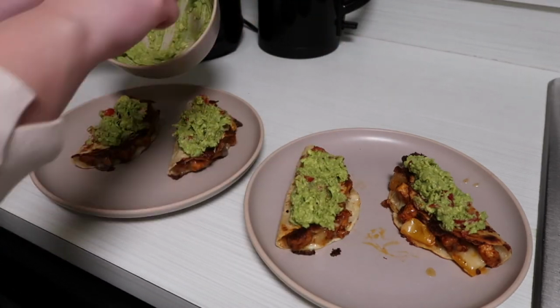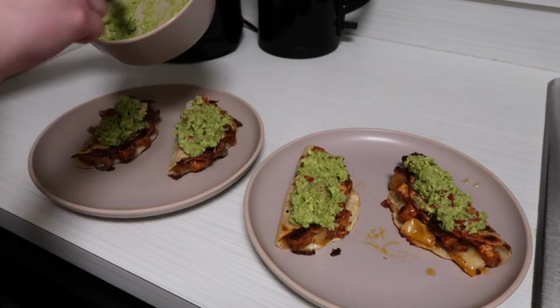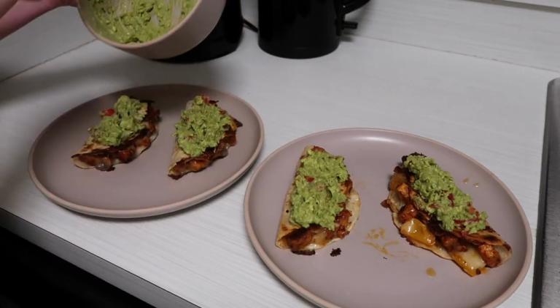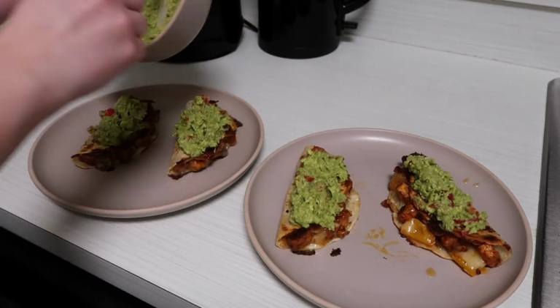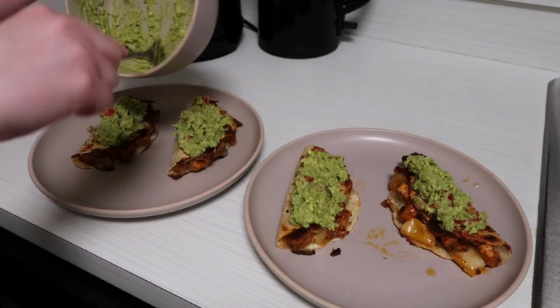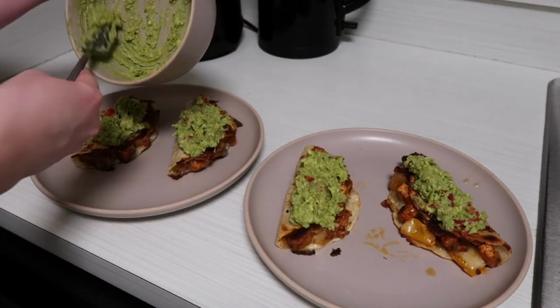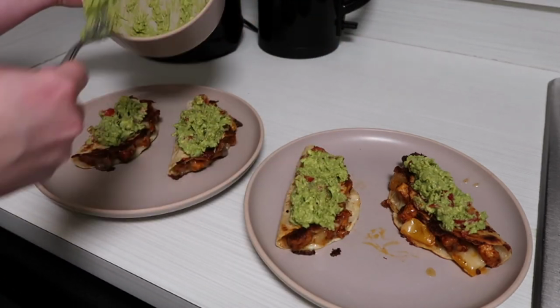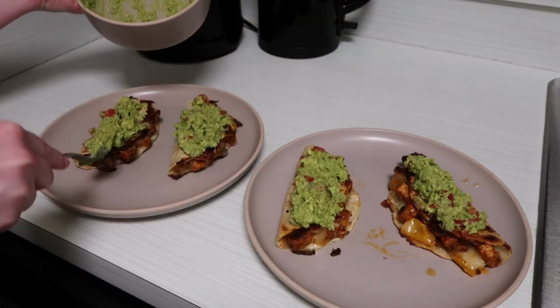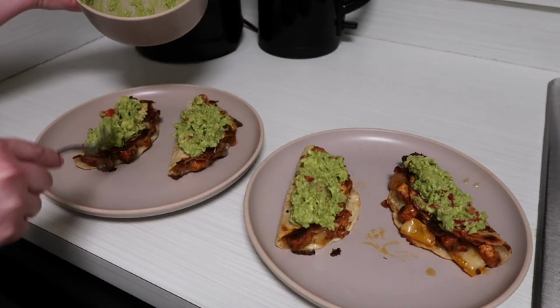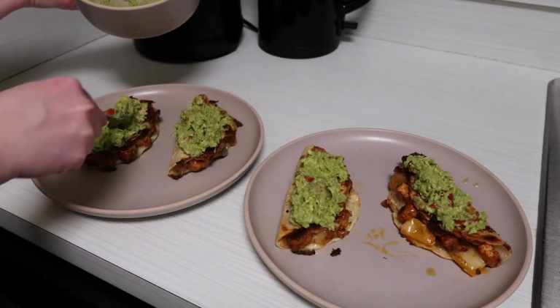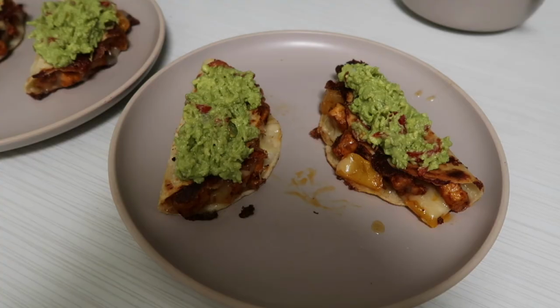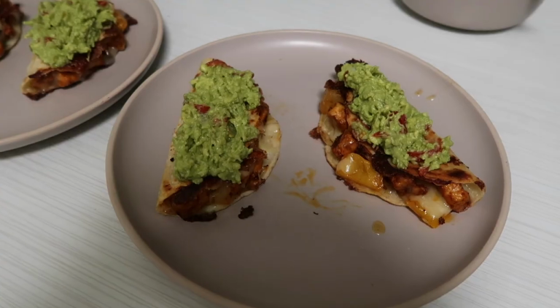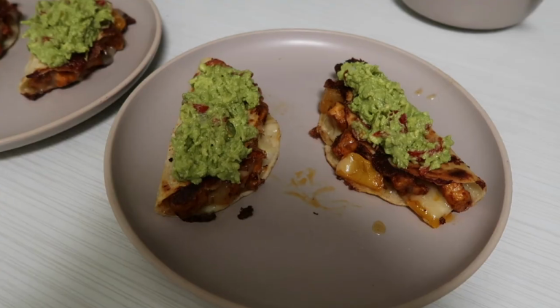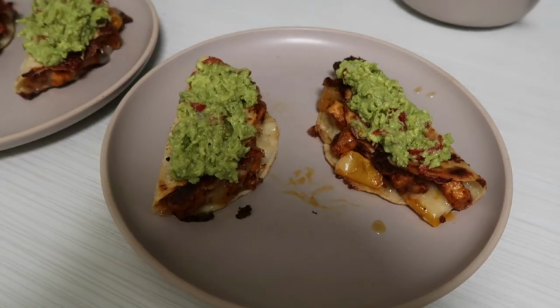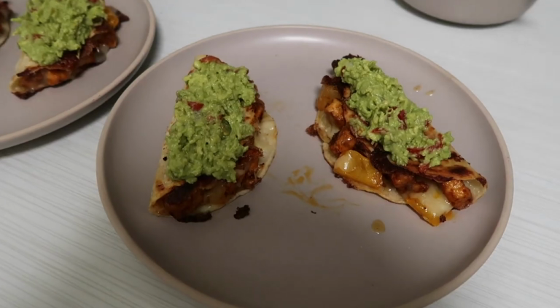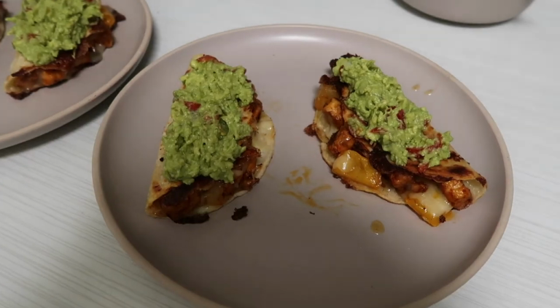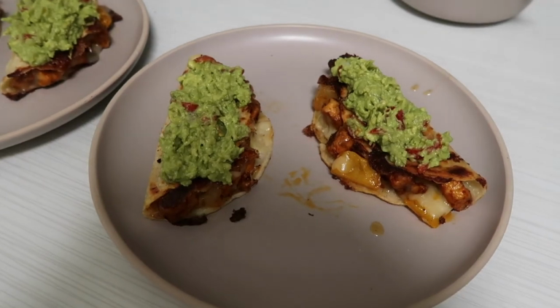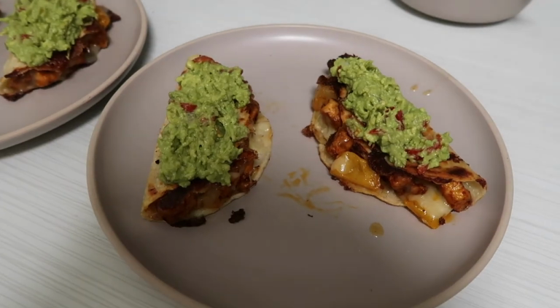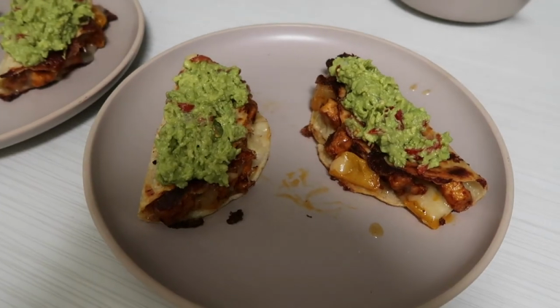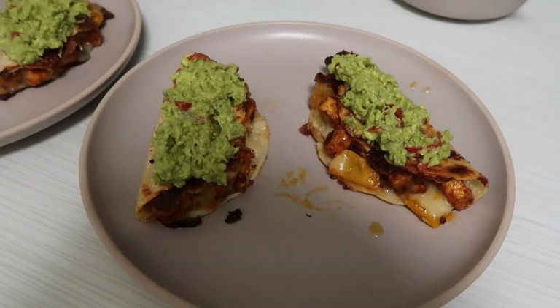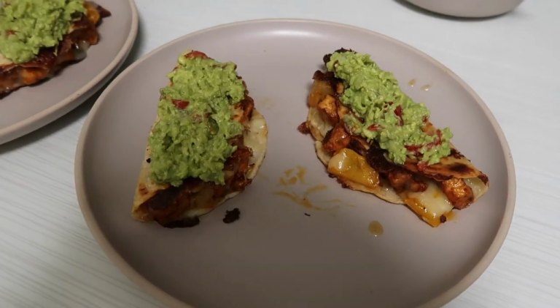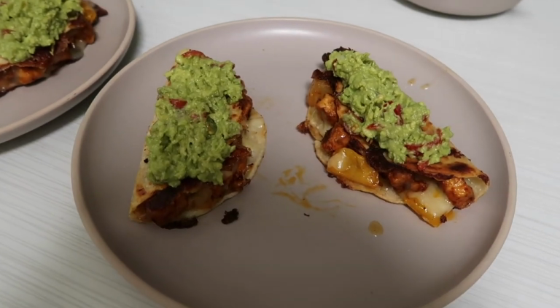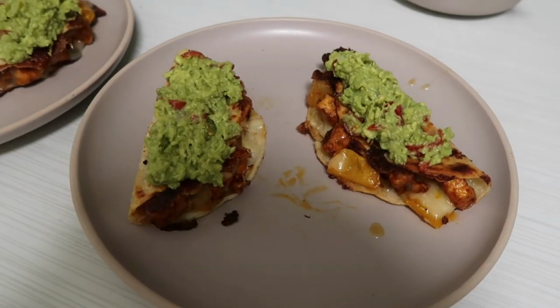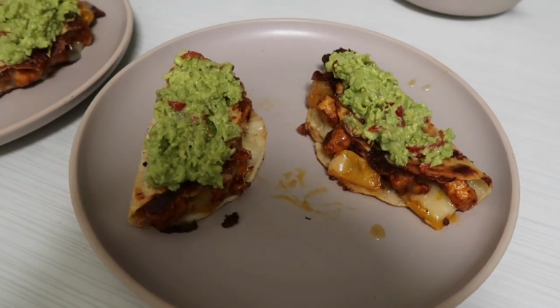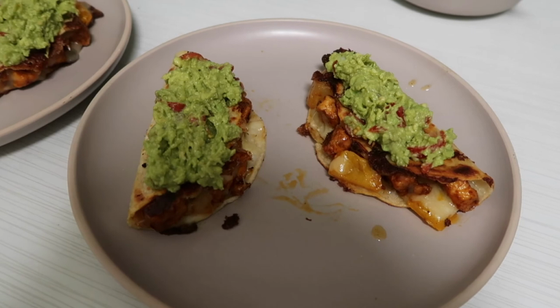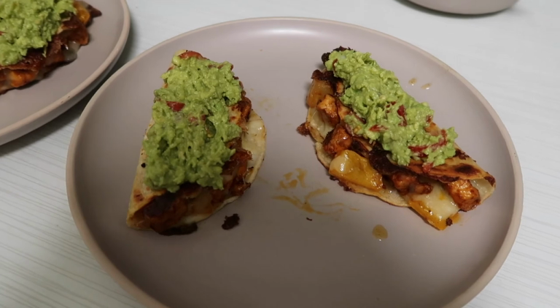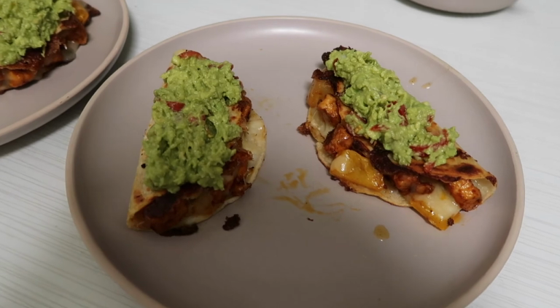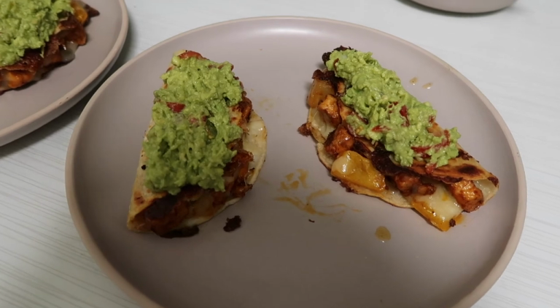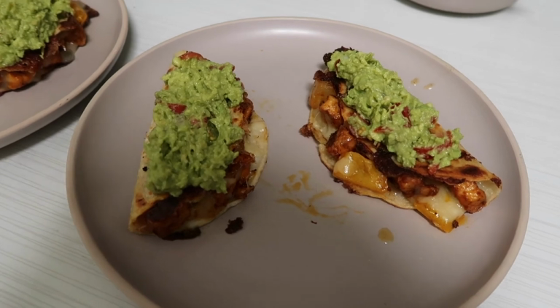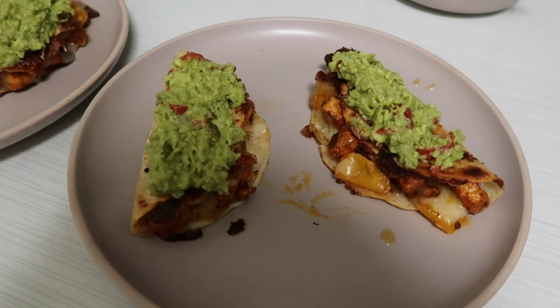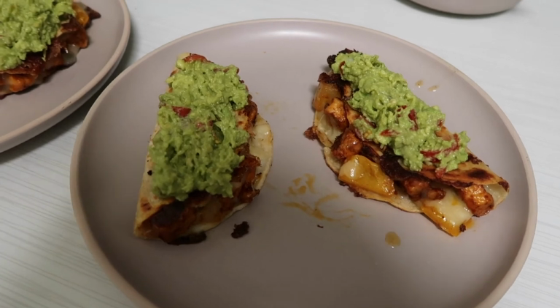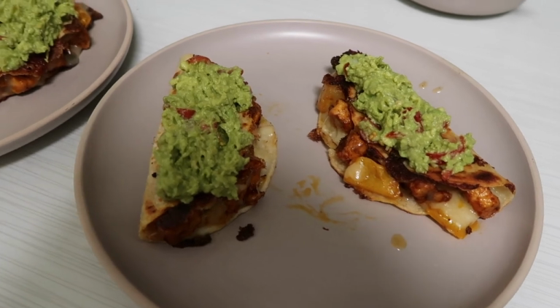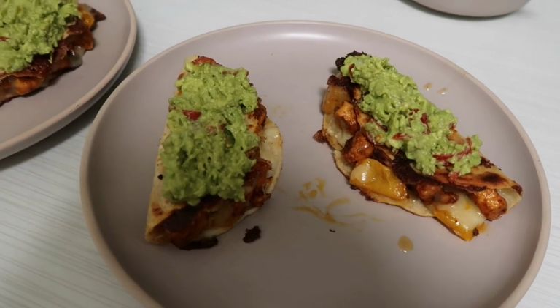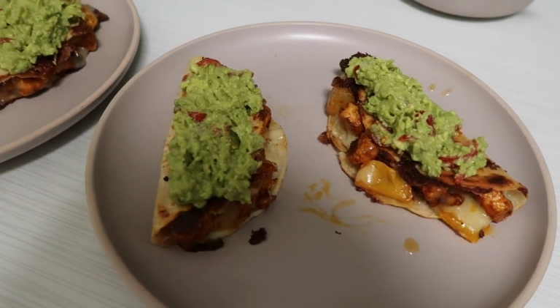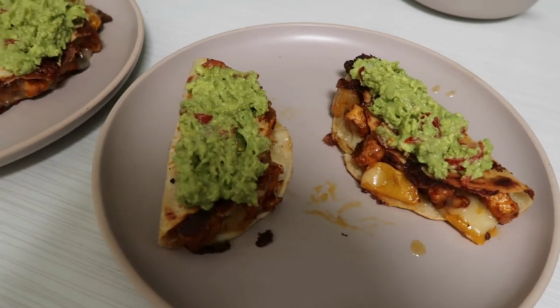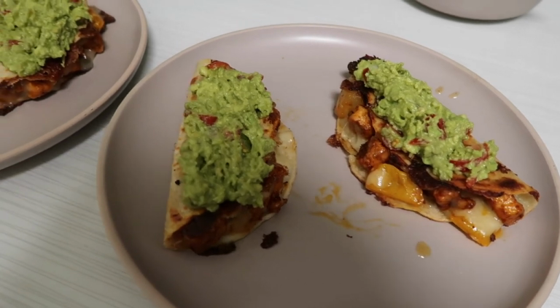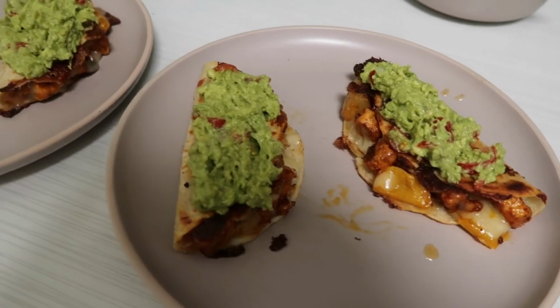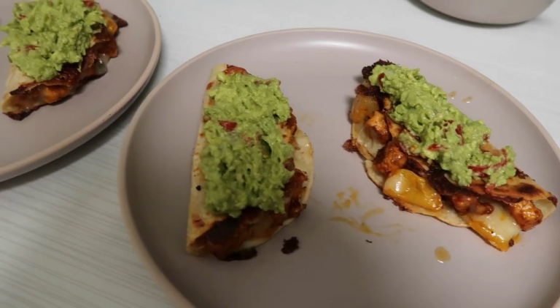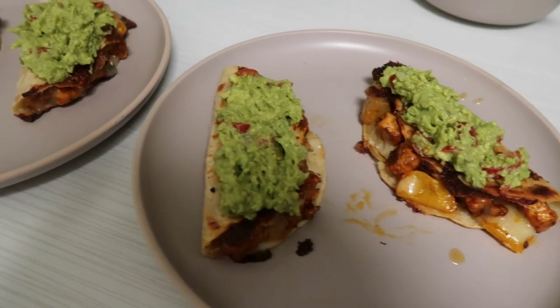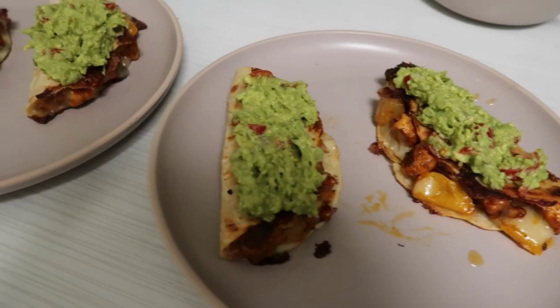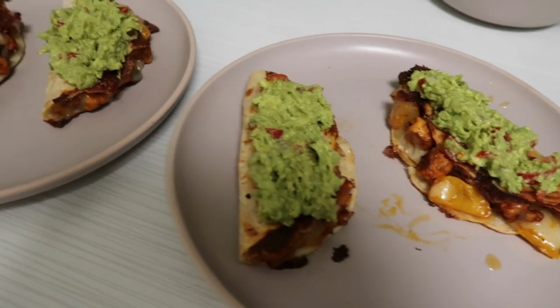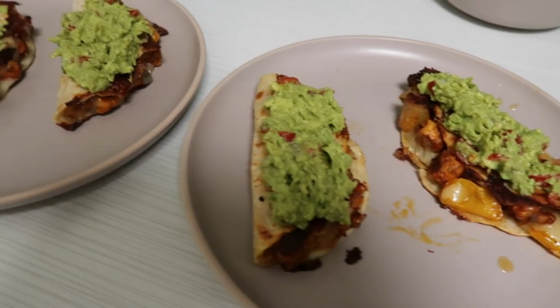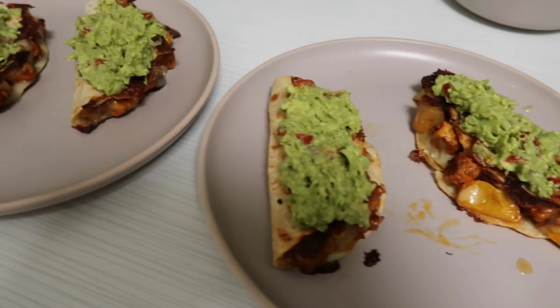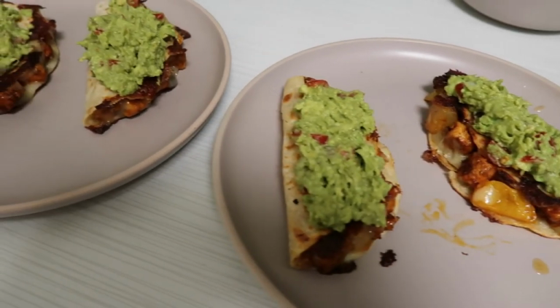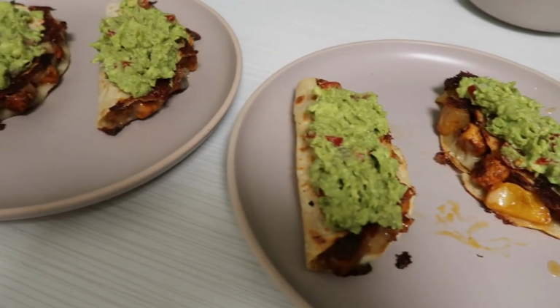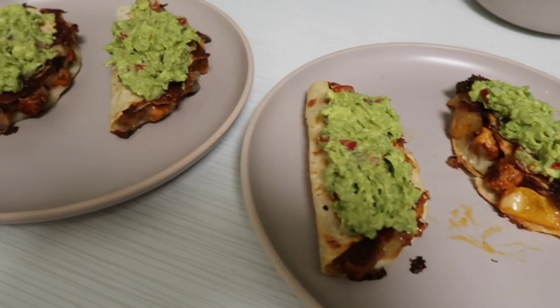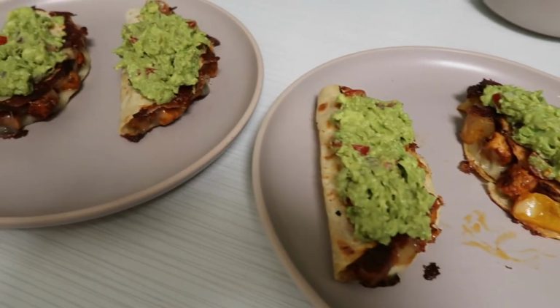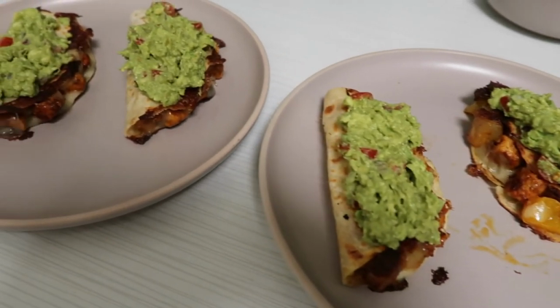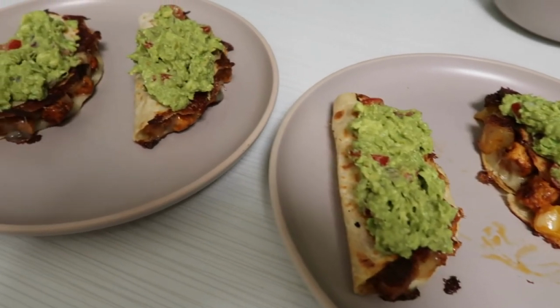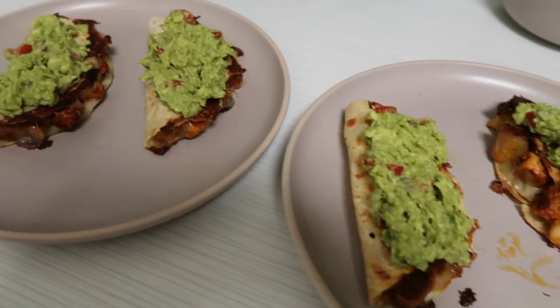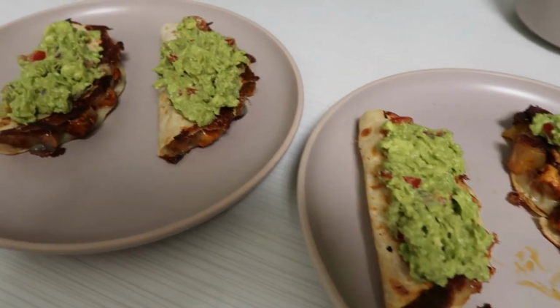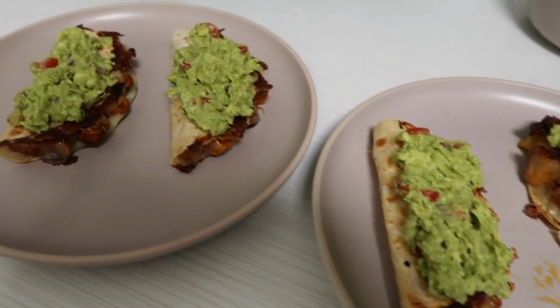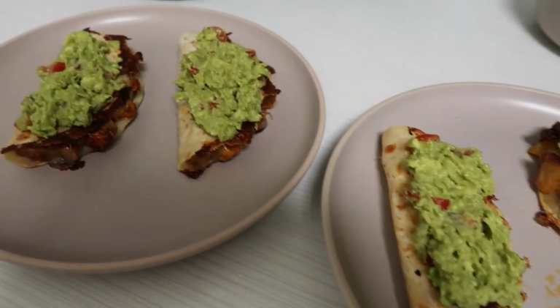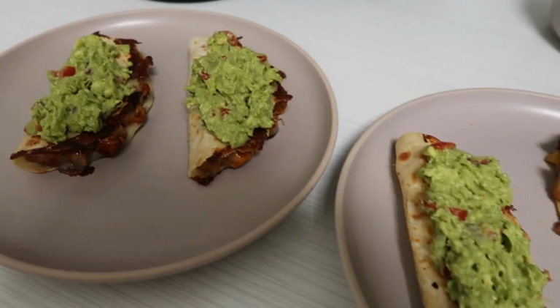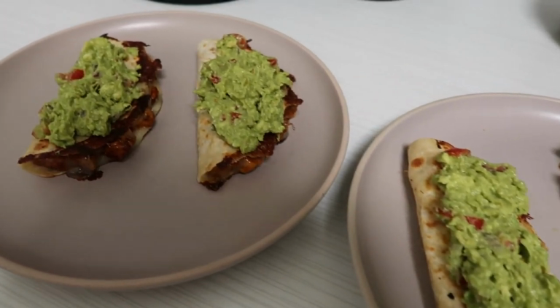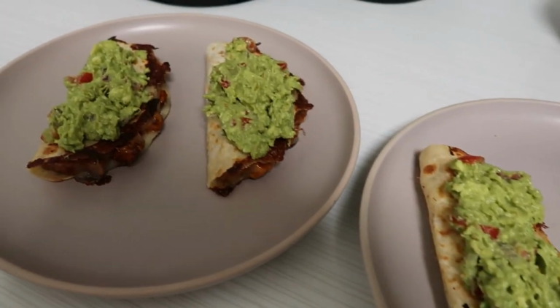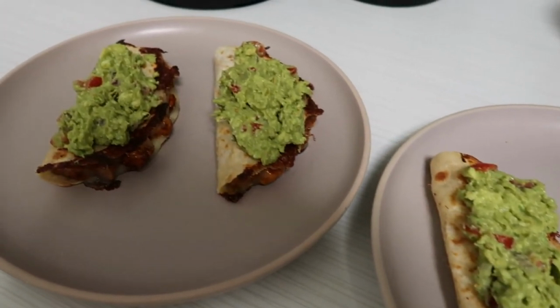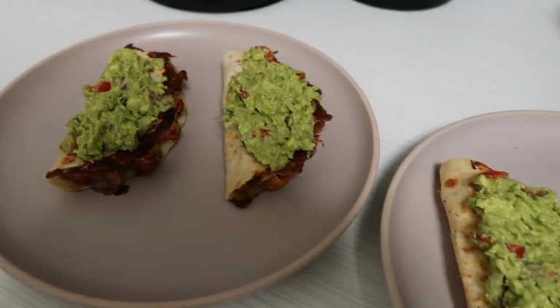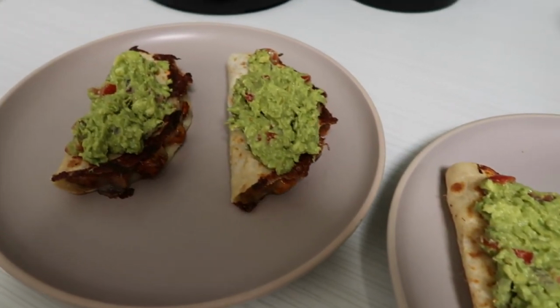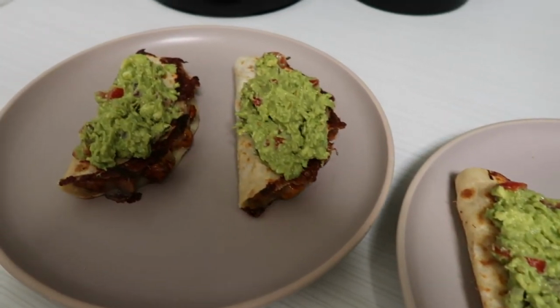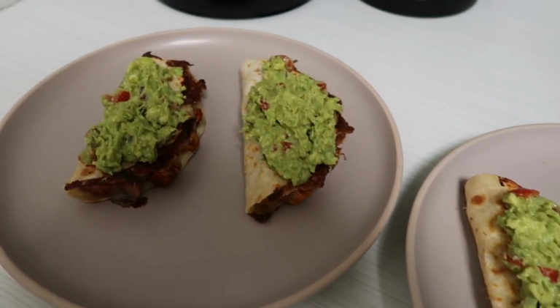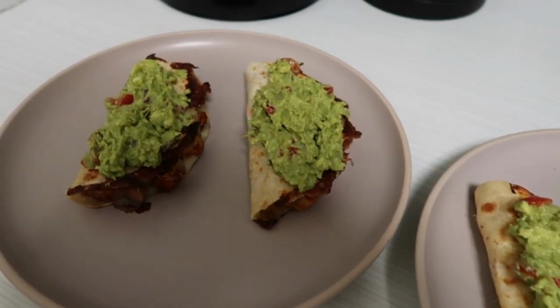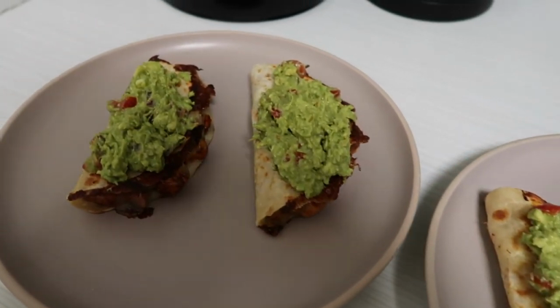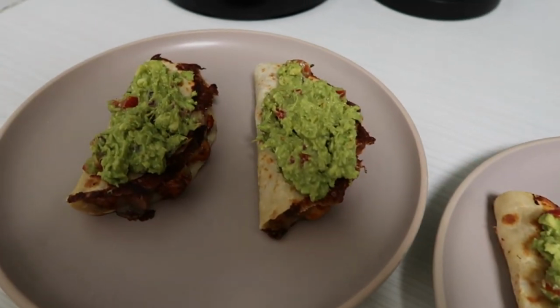This is so so good — if you try it, let me know in the comments what you thought of it, and also let me know if you liked it with the pineapples or not.